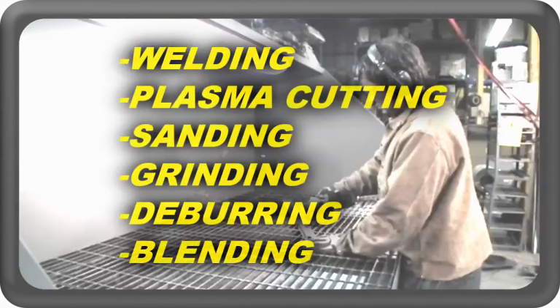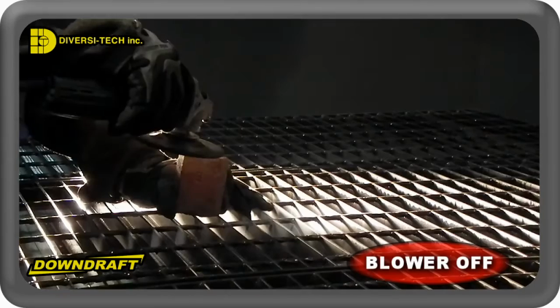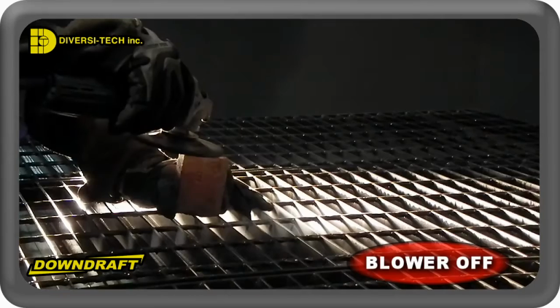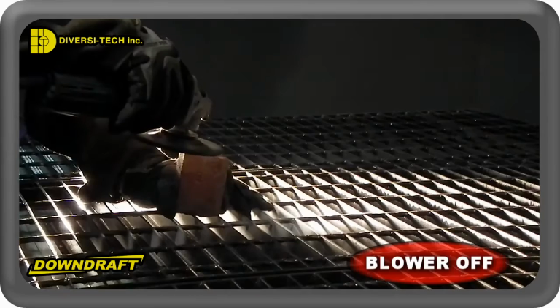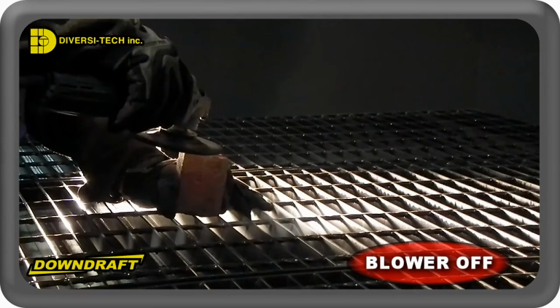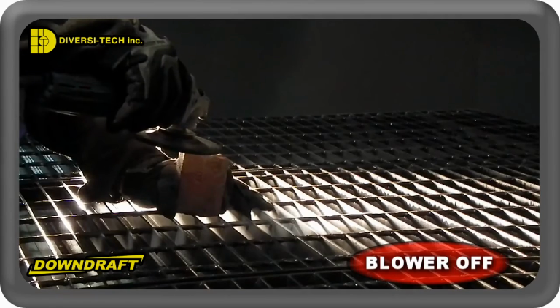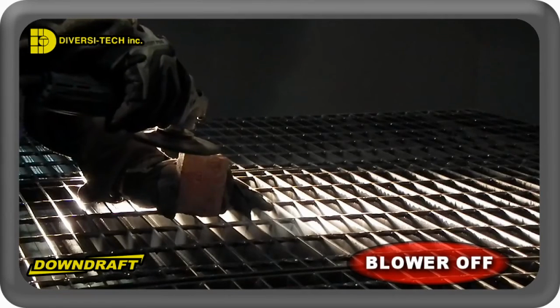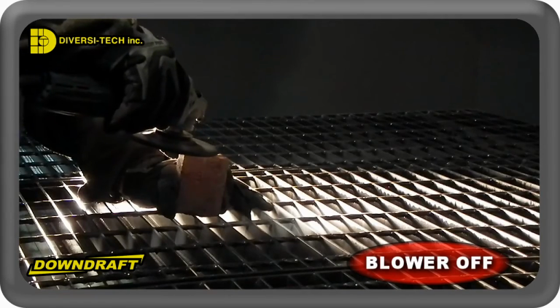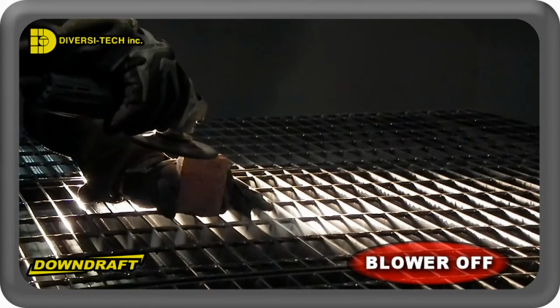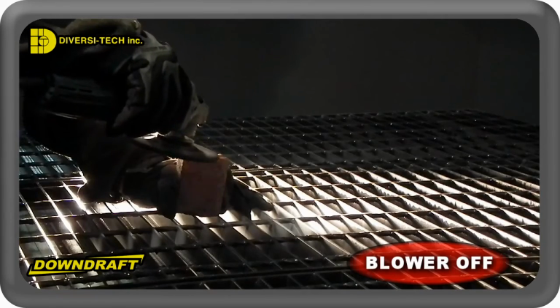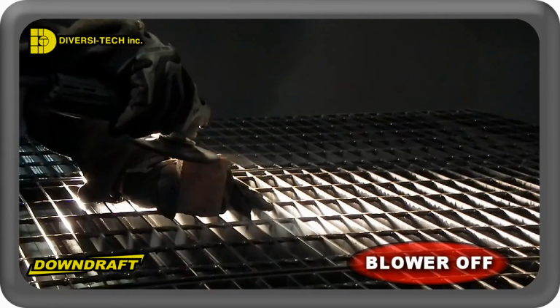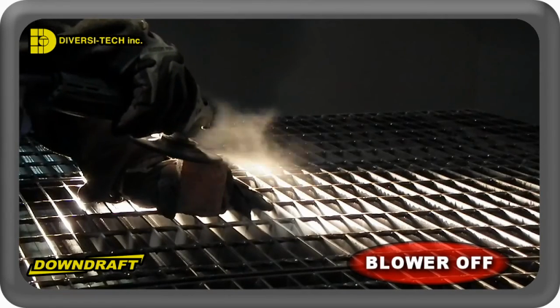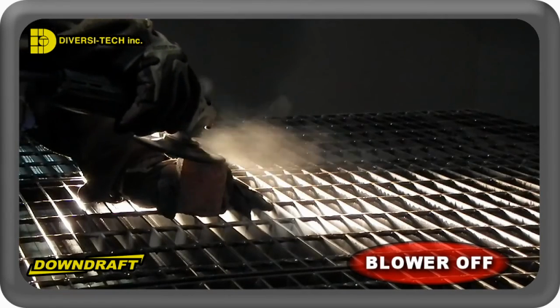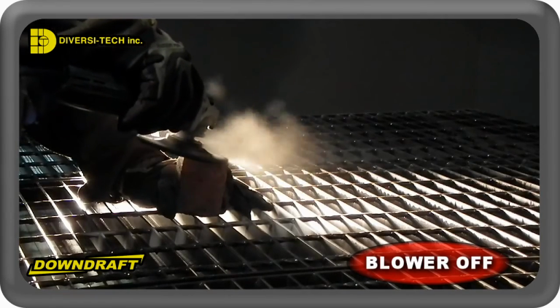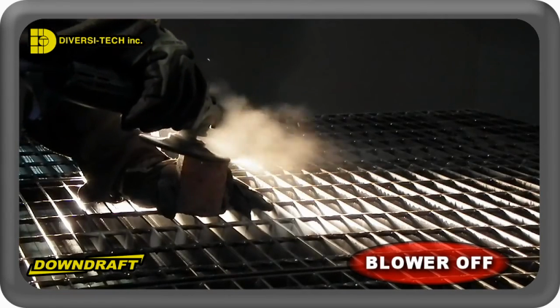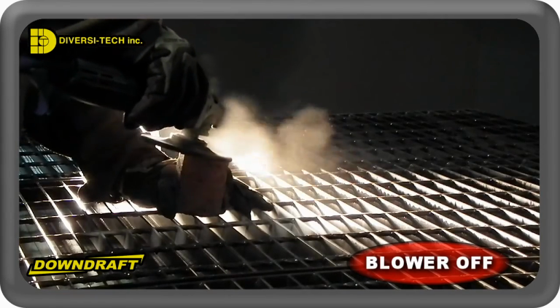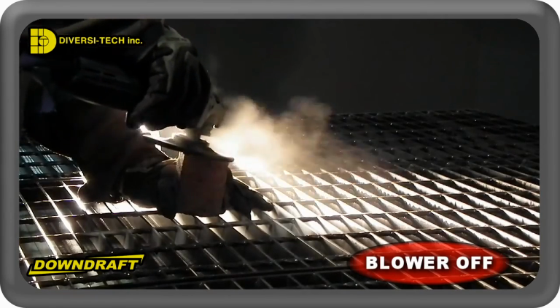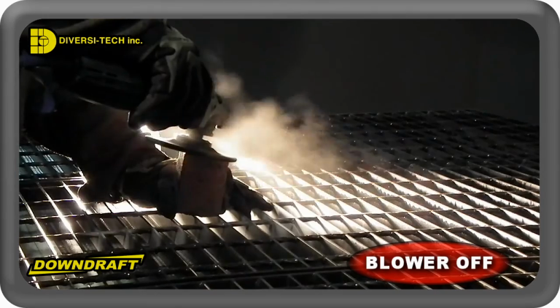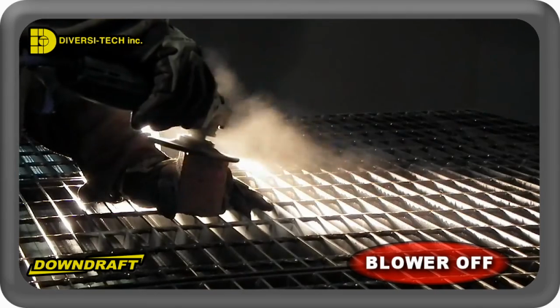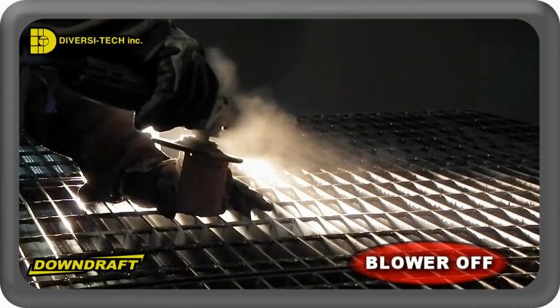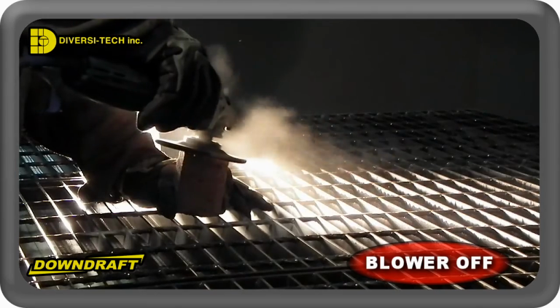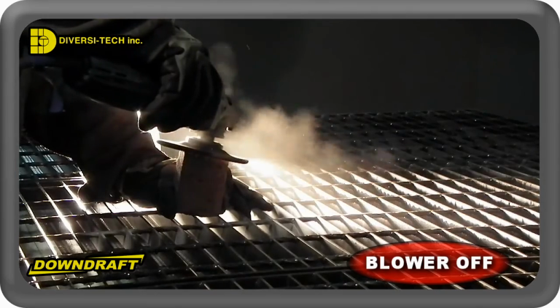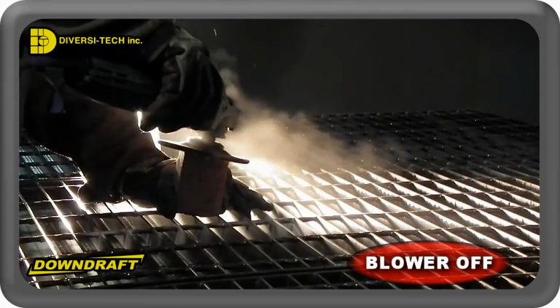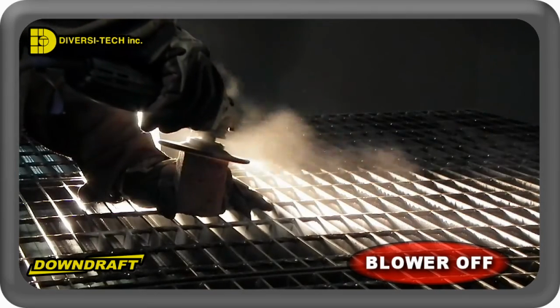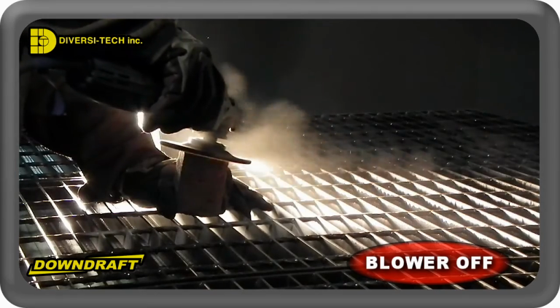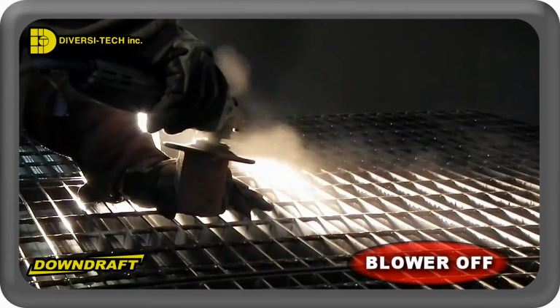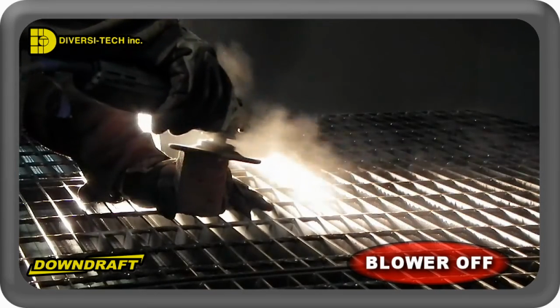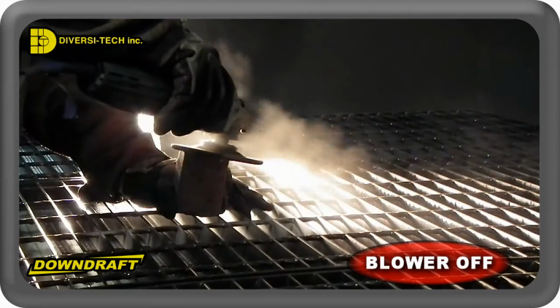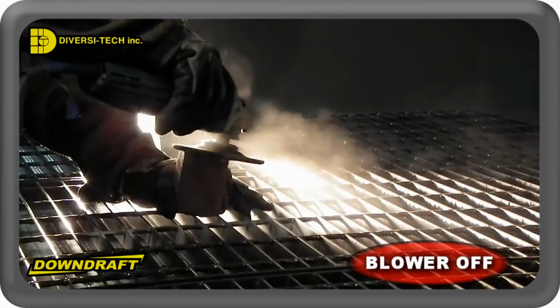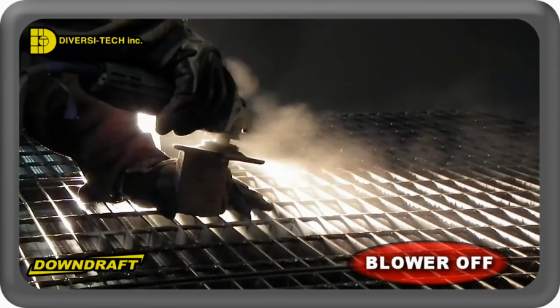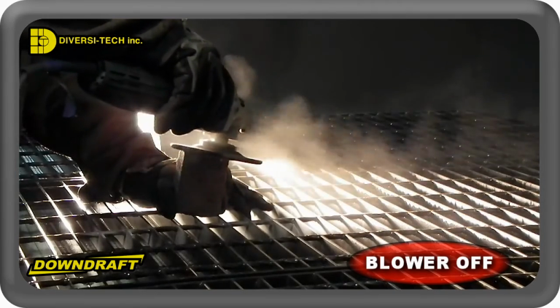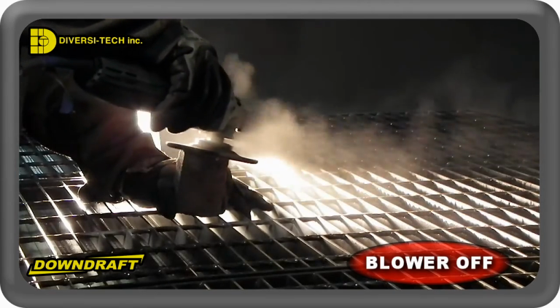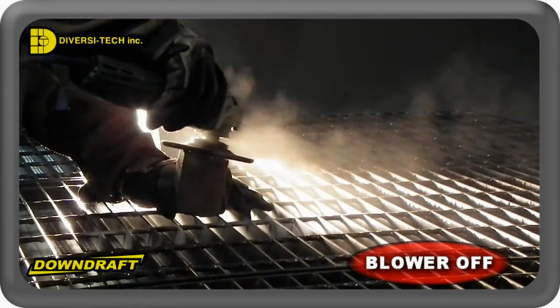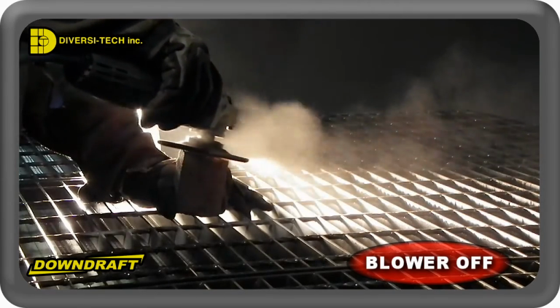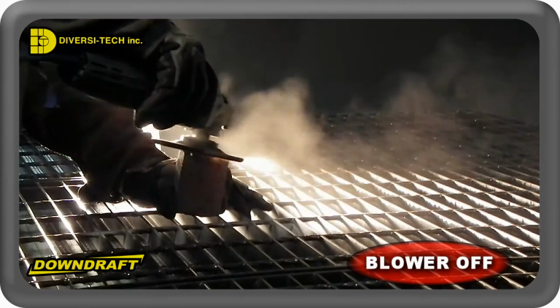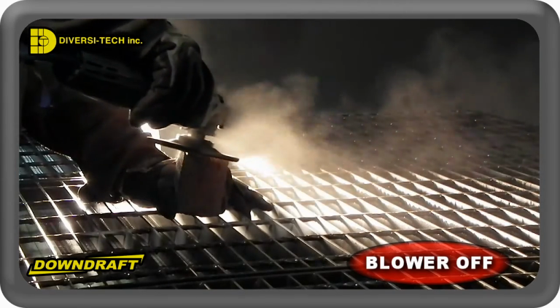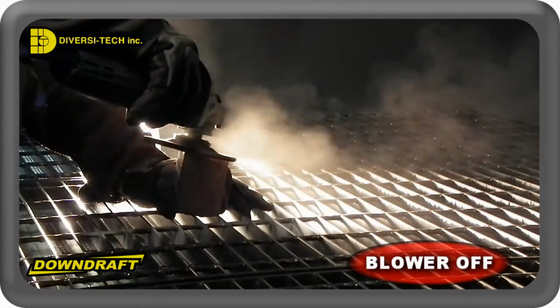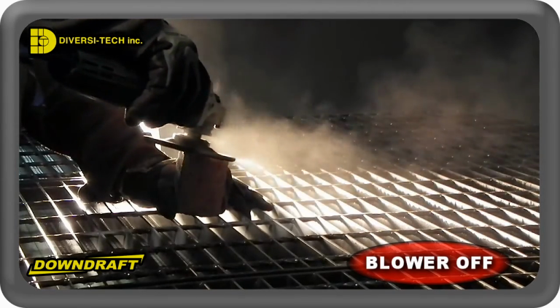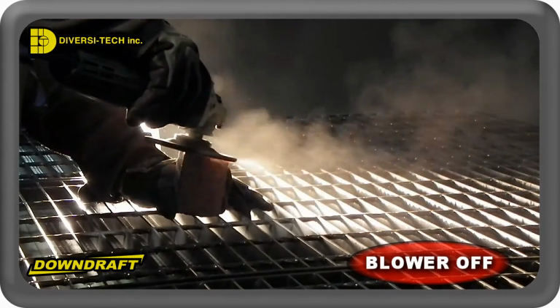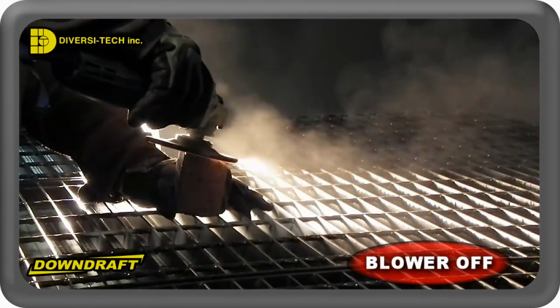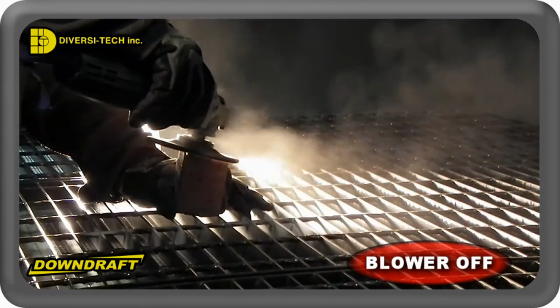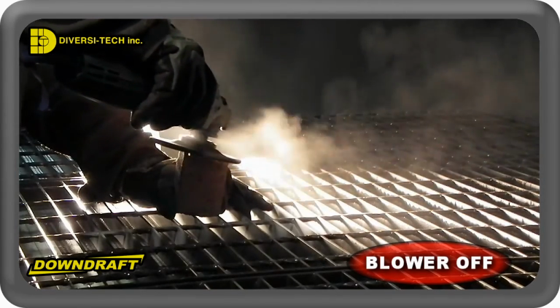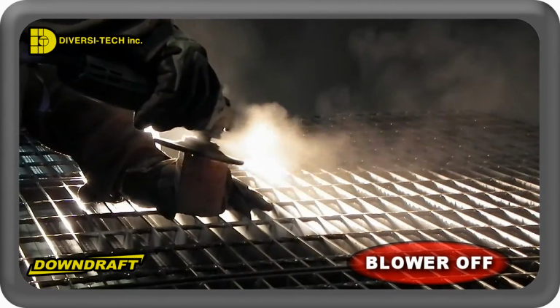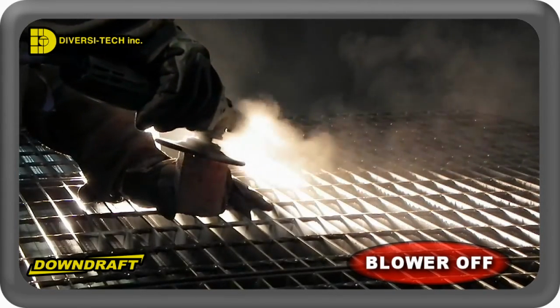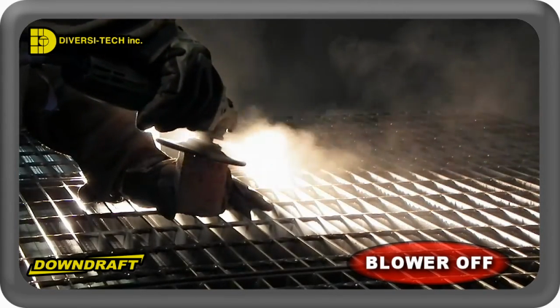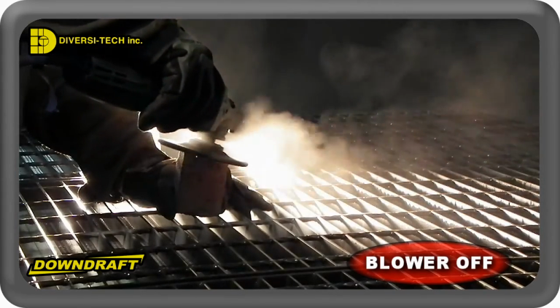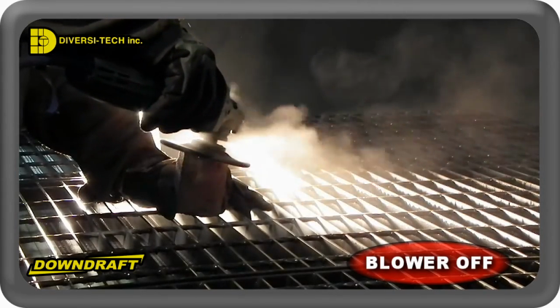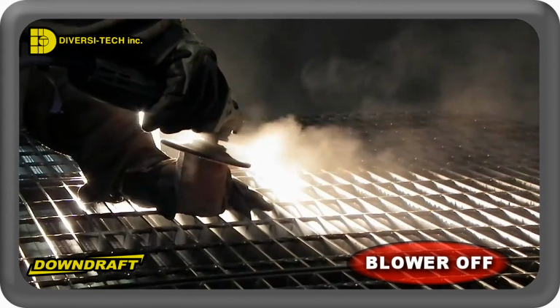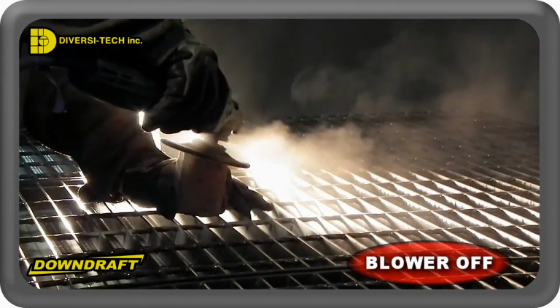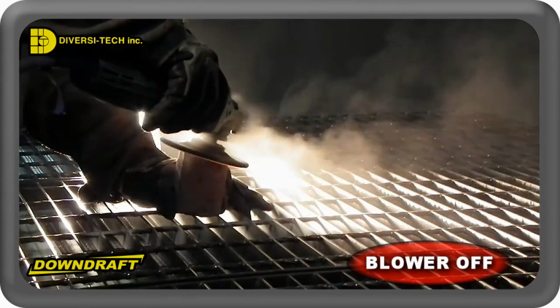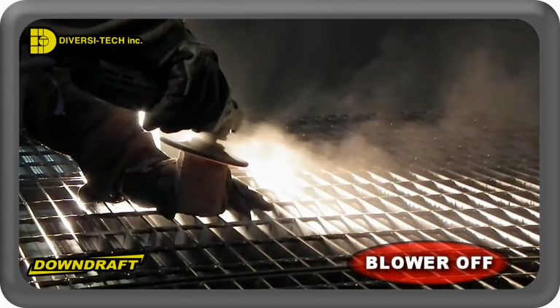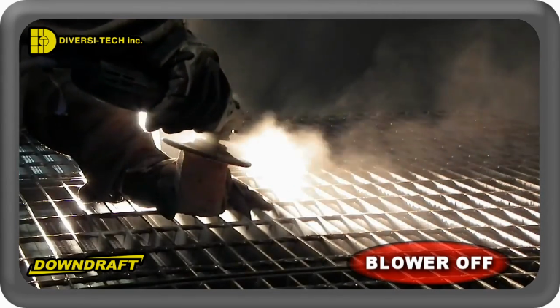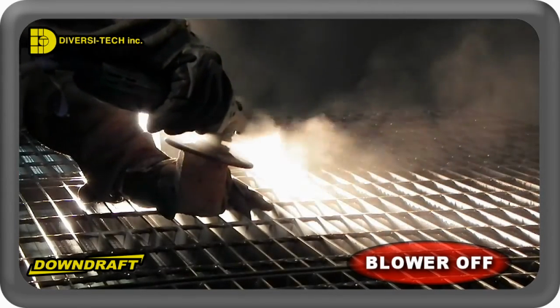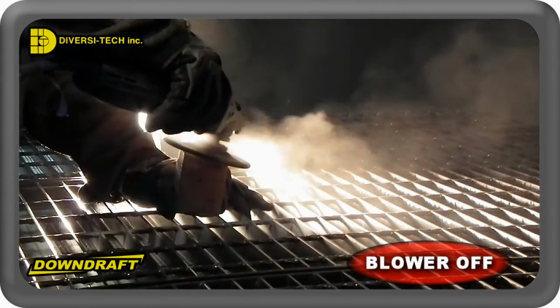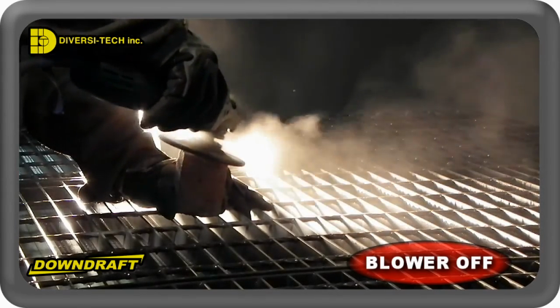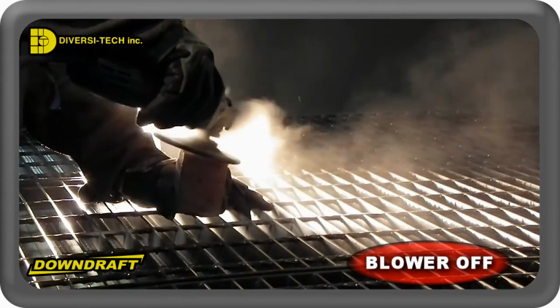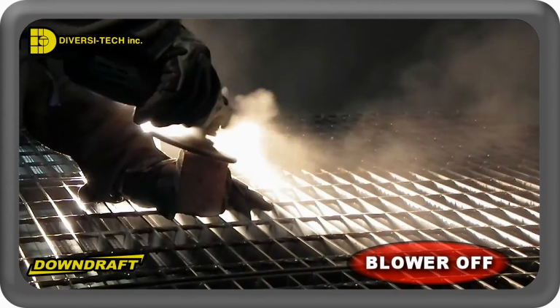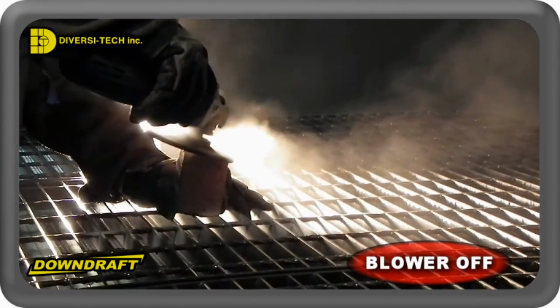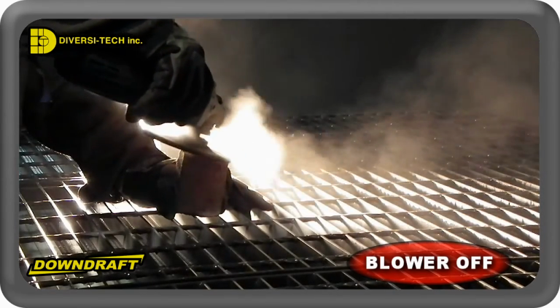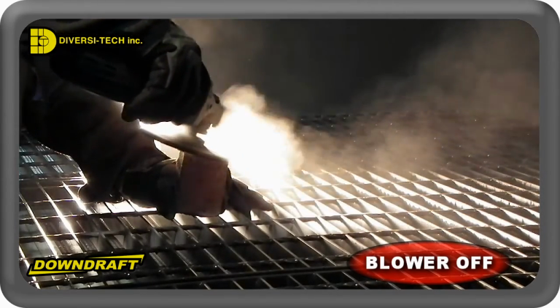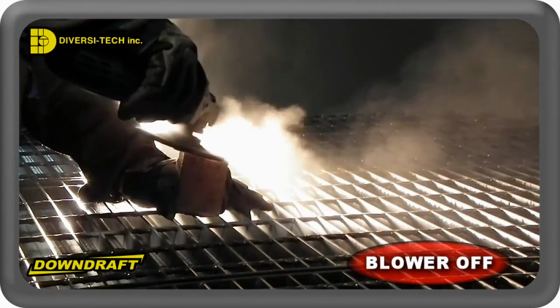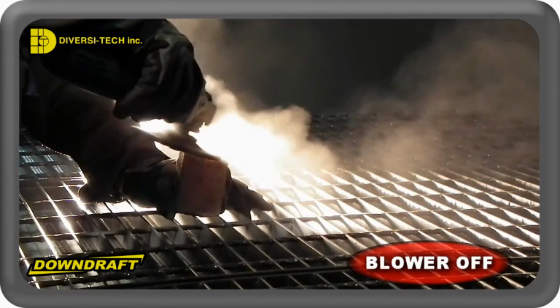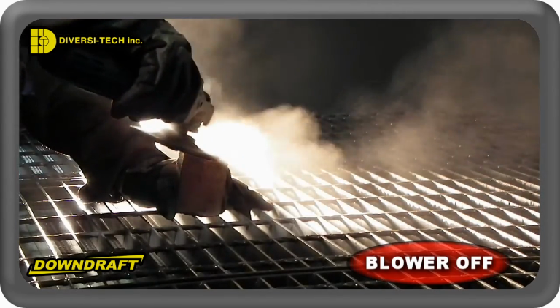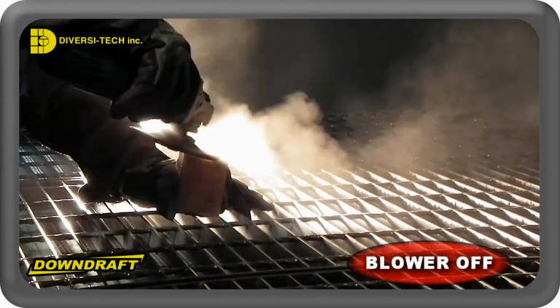Watch how quickly the dust from this grinding process is removed from the worker's airspace when using a Diversitec downdraft table.